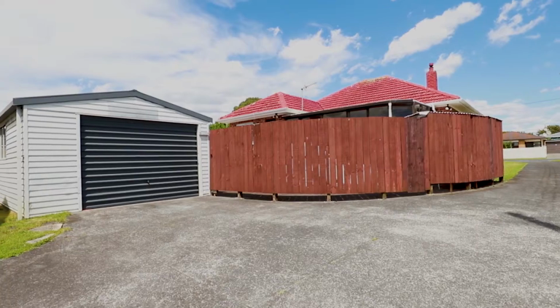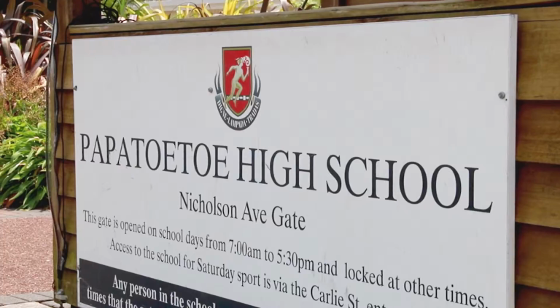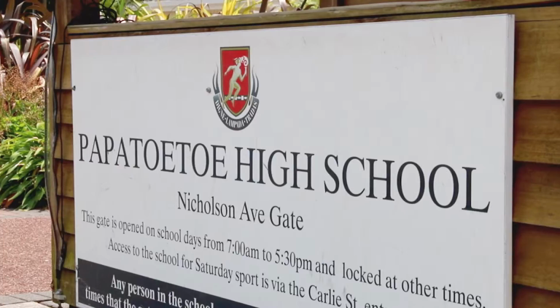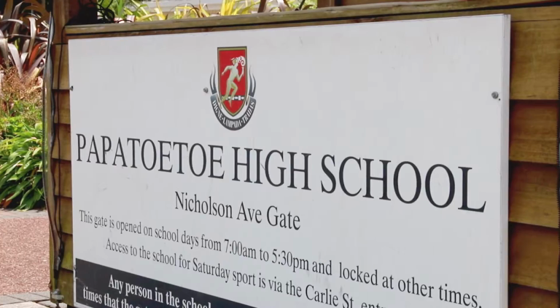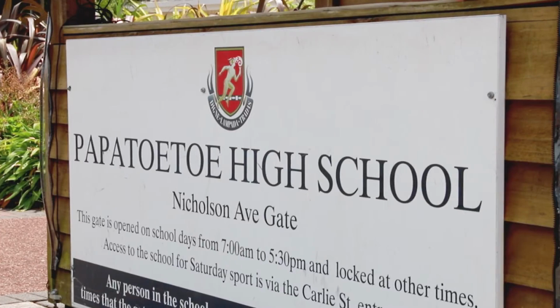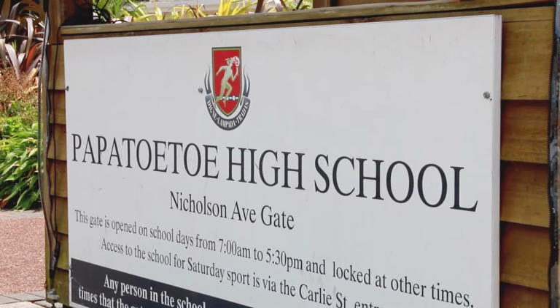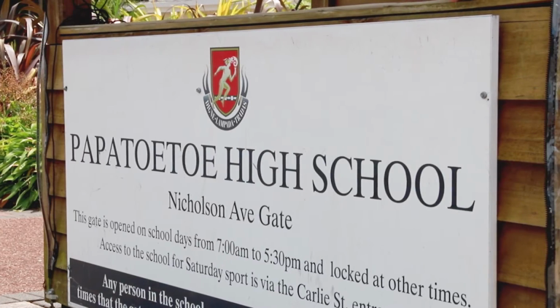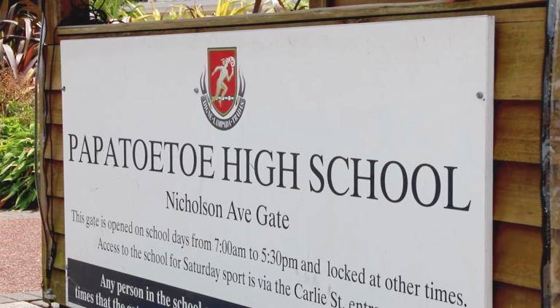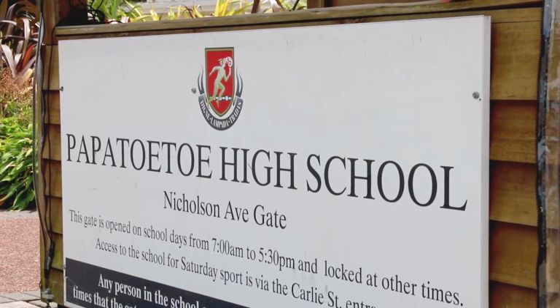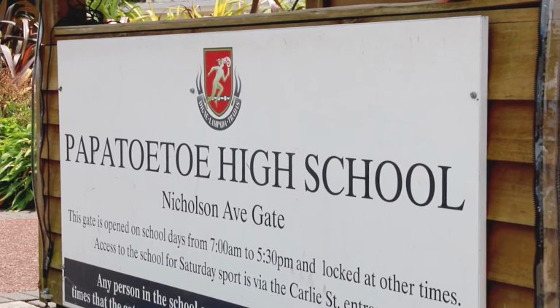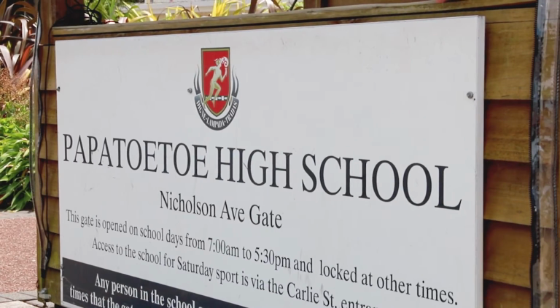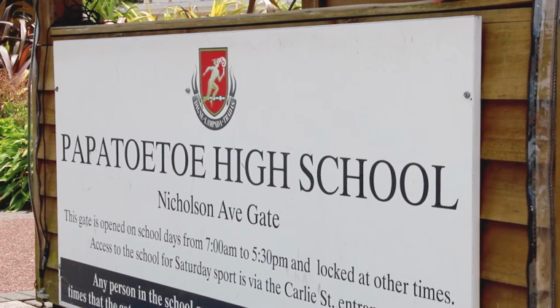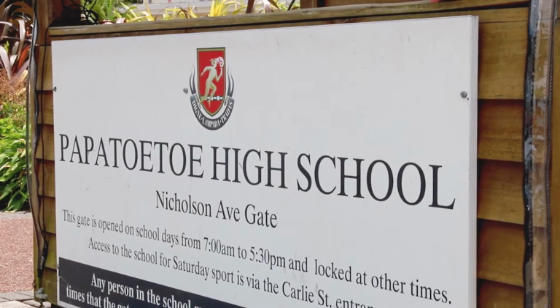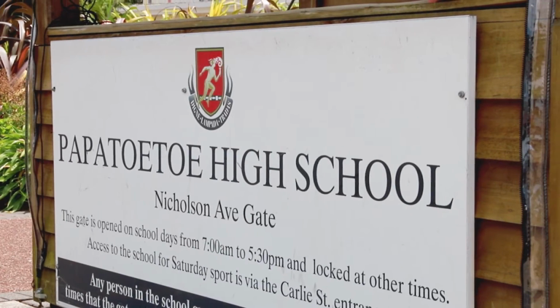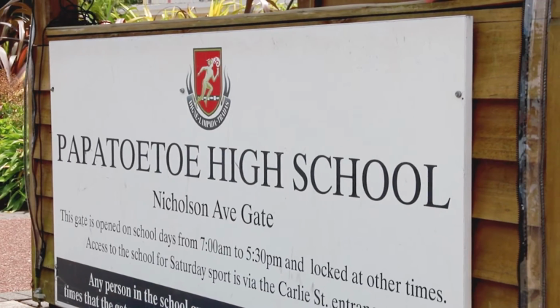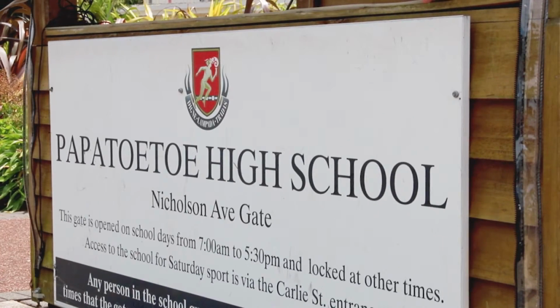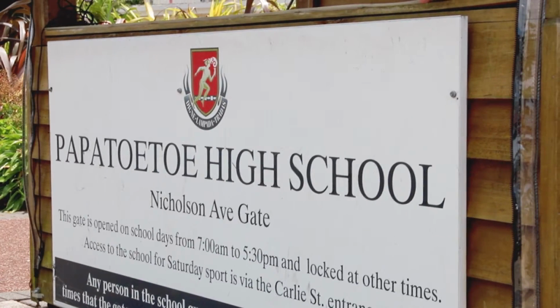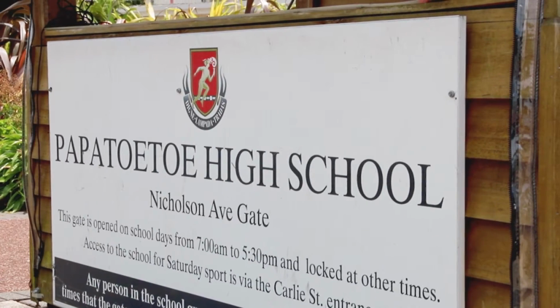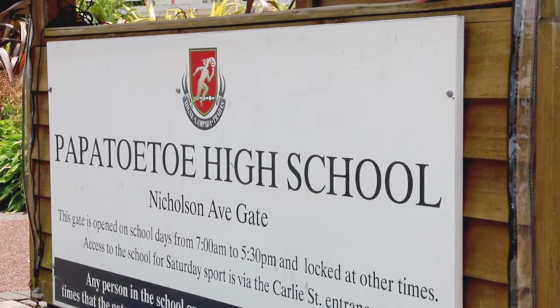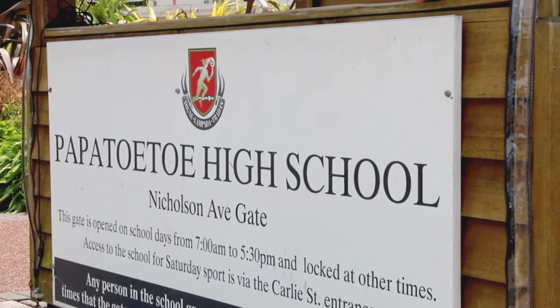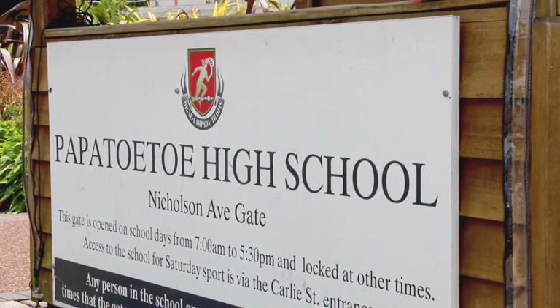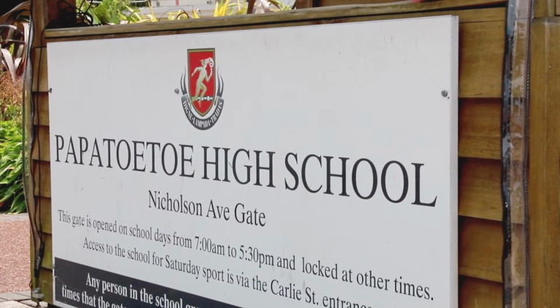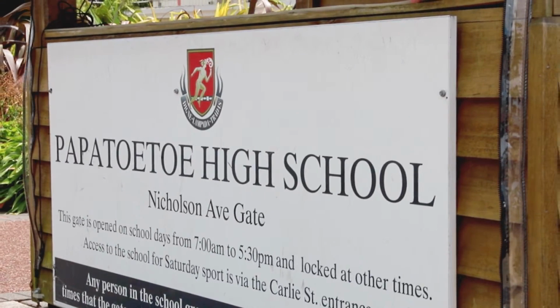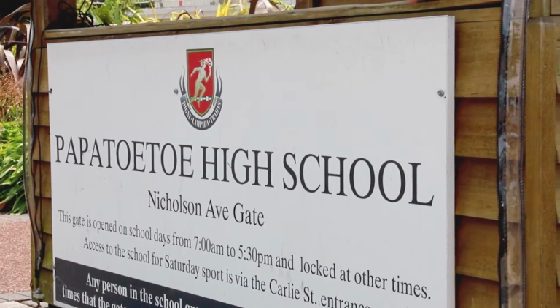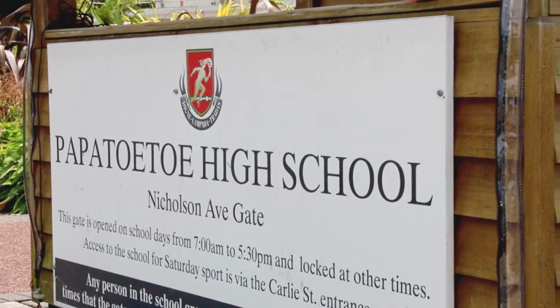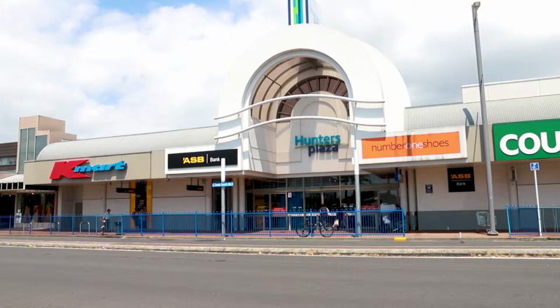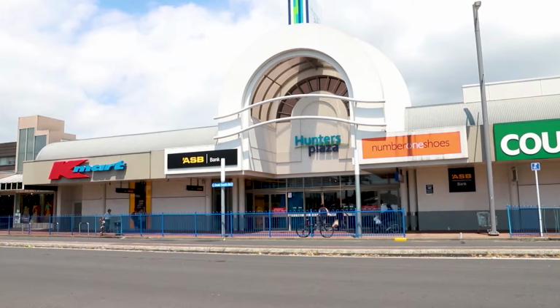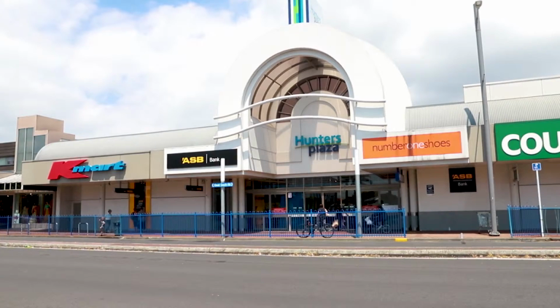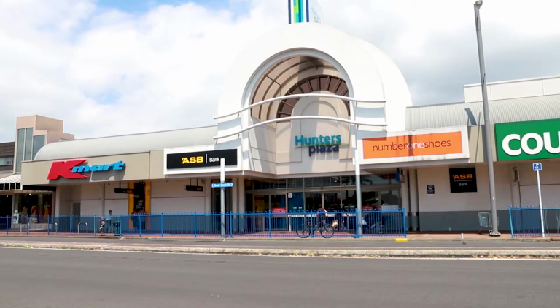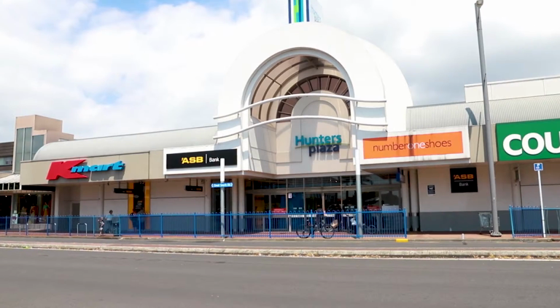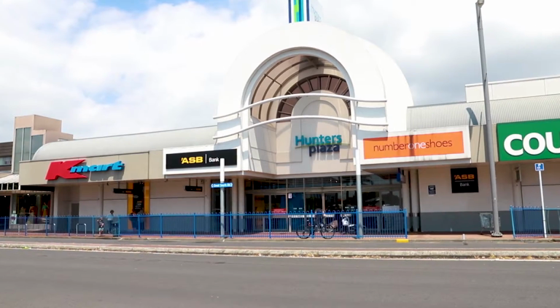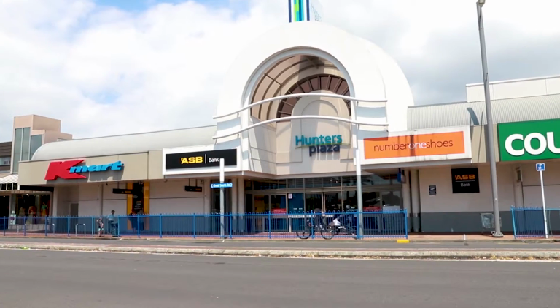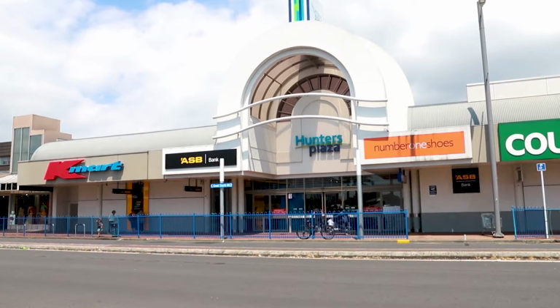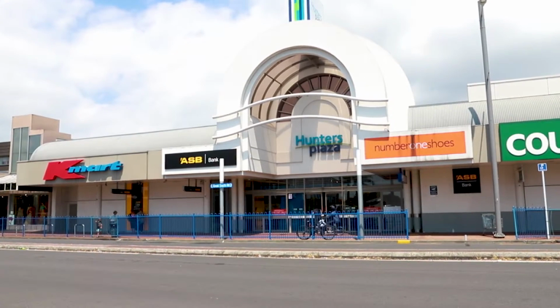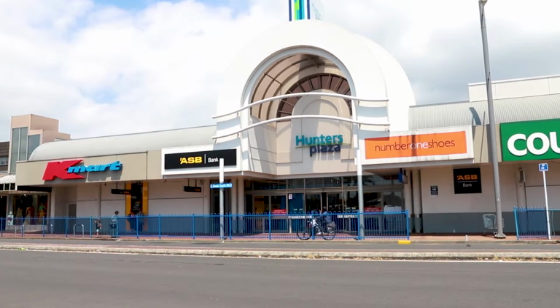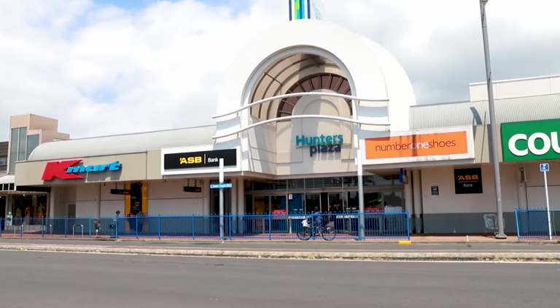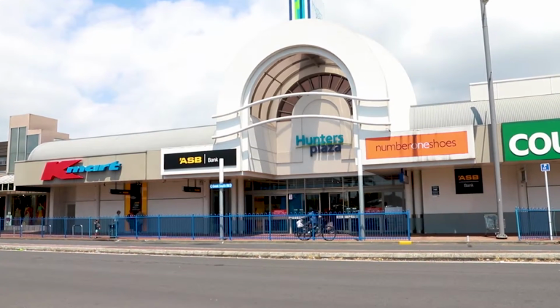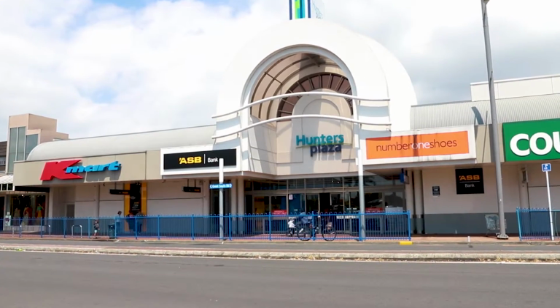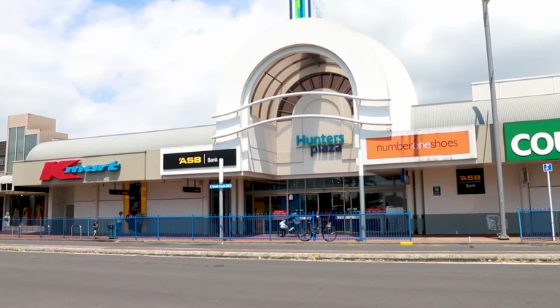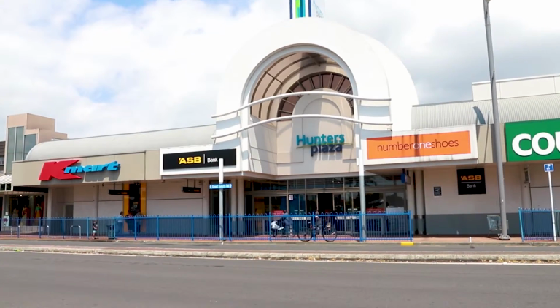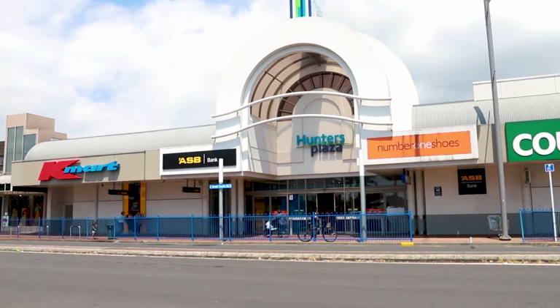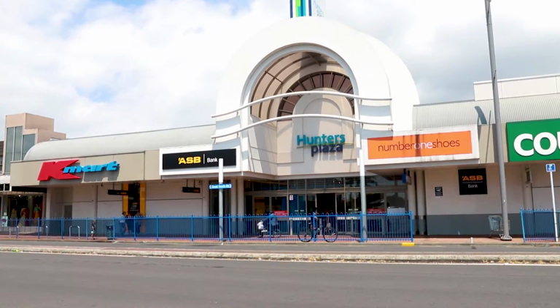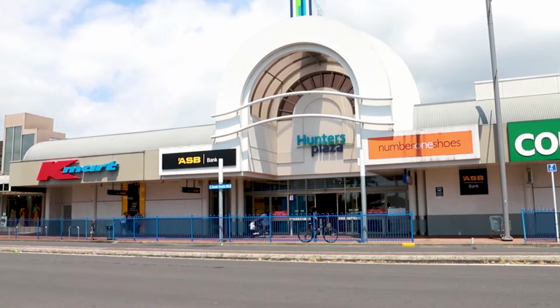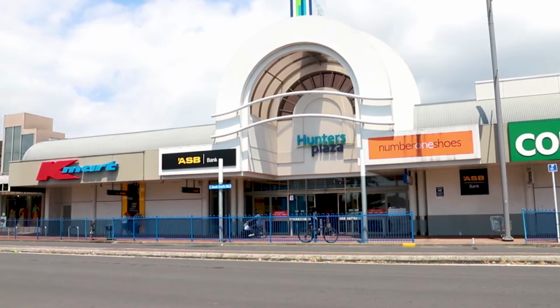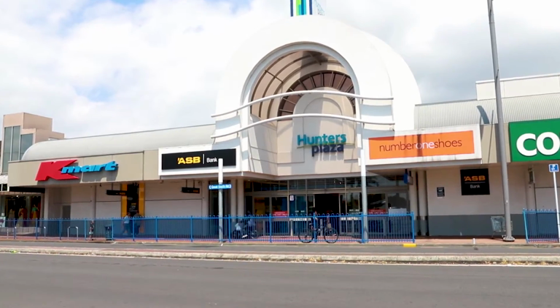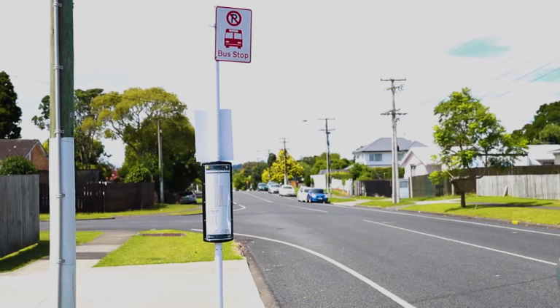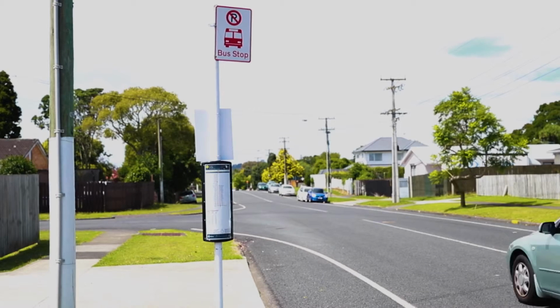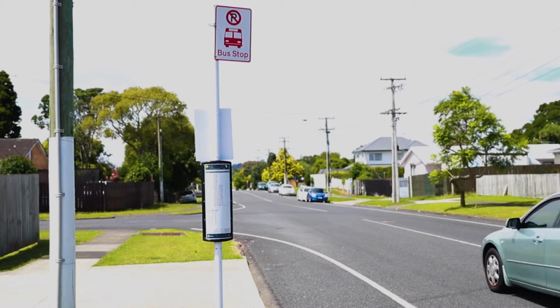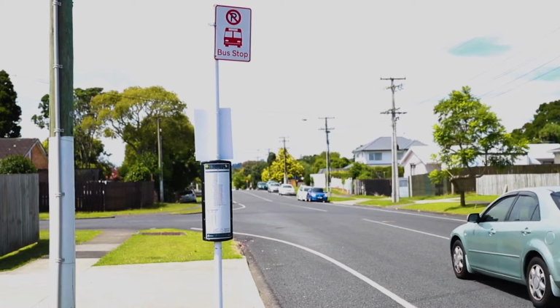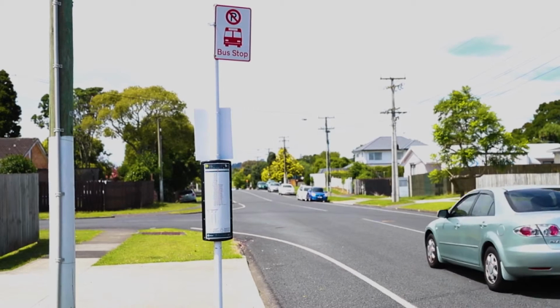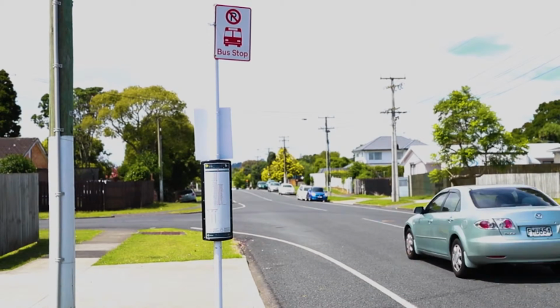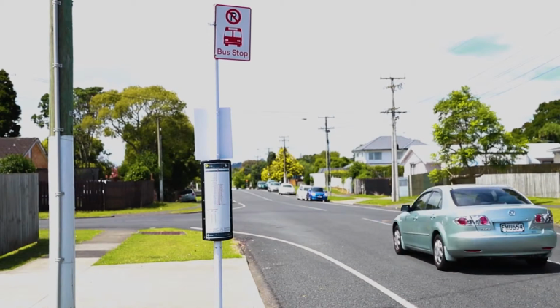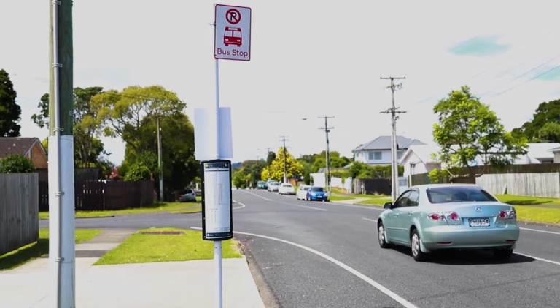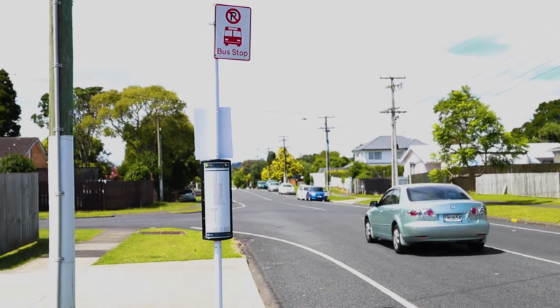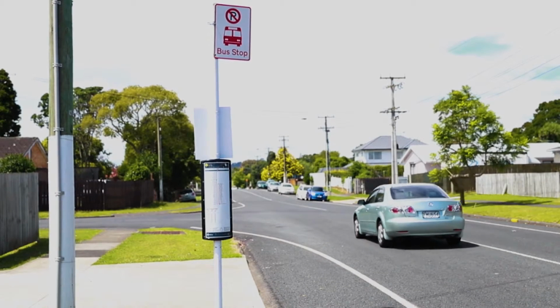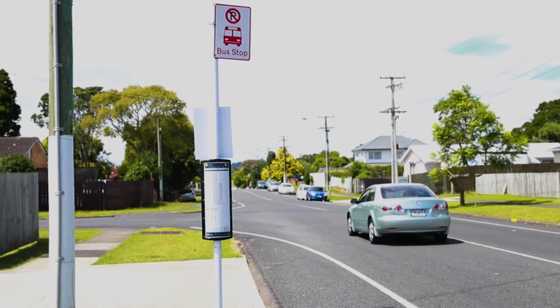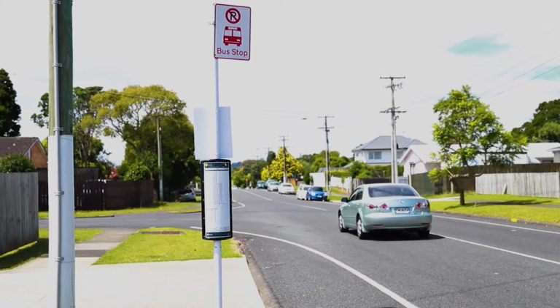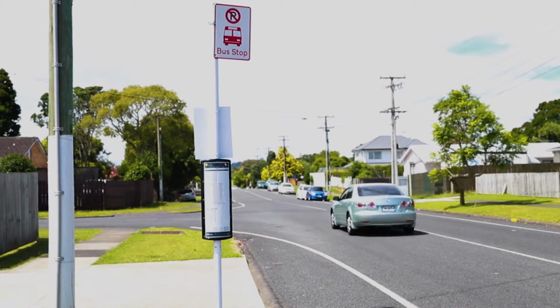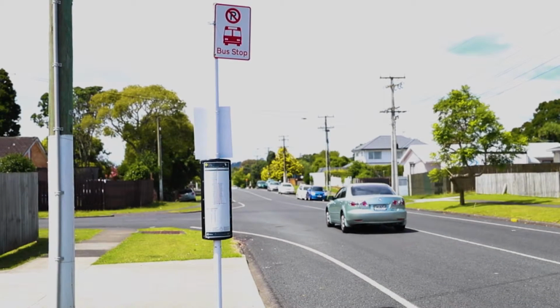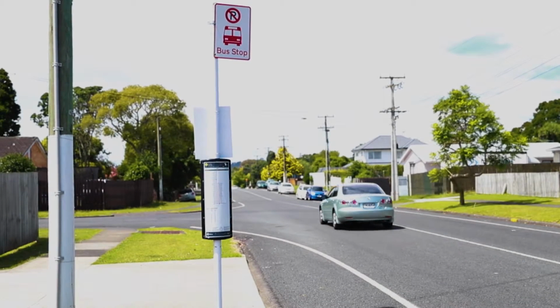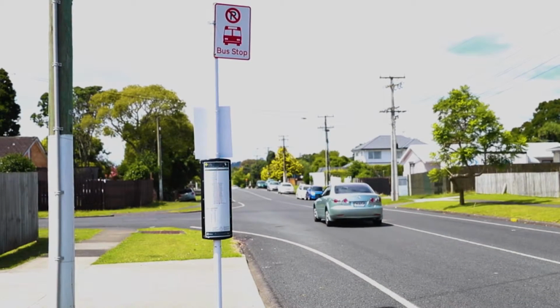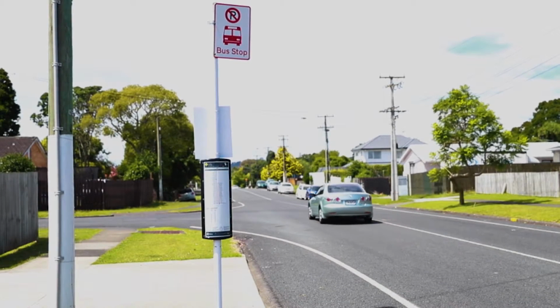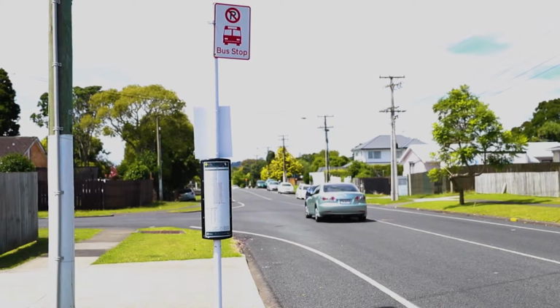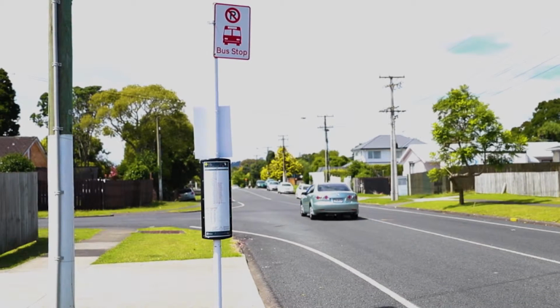We are in zone for Papatoetoe High School, walking distance to the plaza, and there is also a bus stop outside the home.